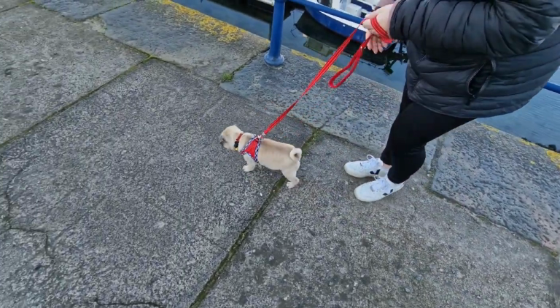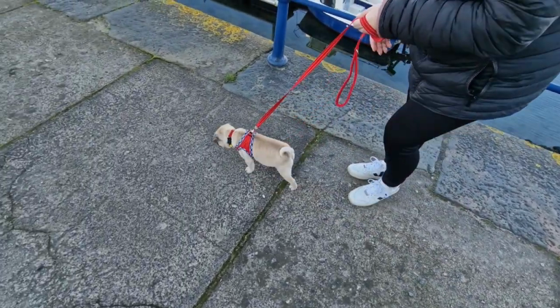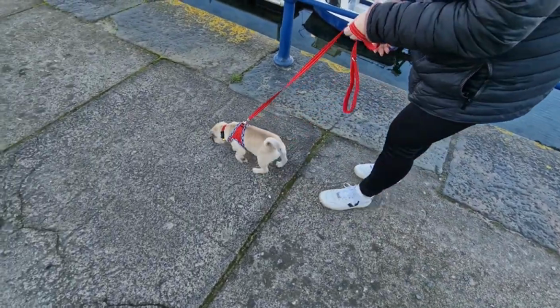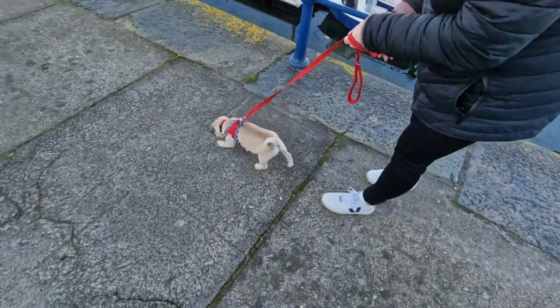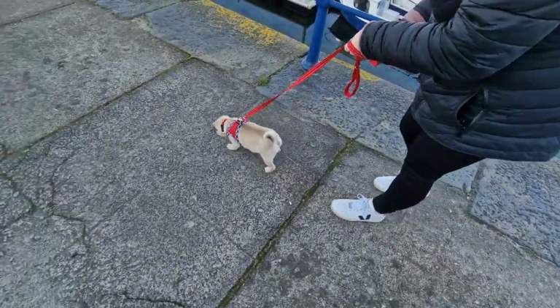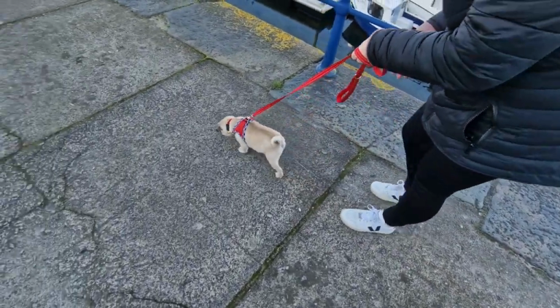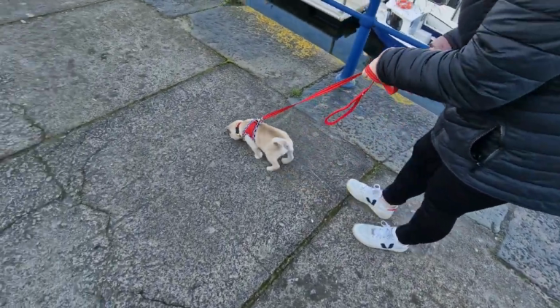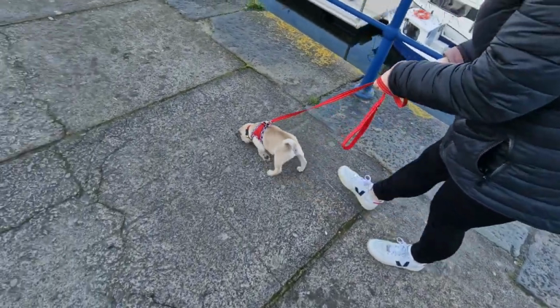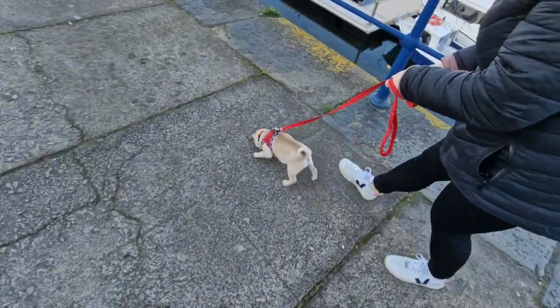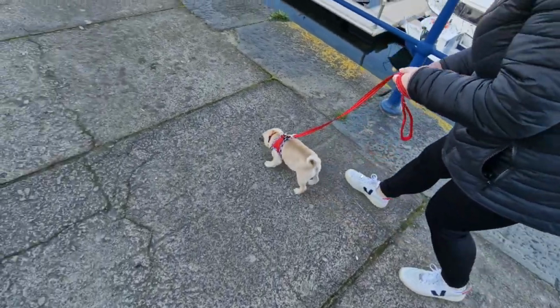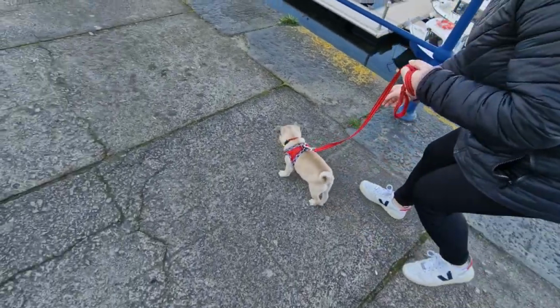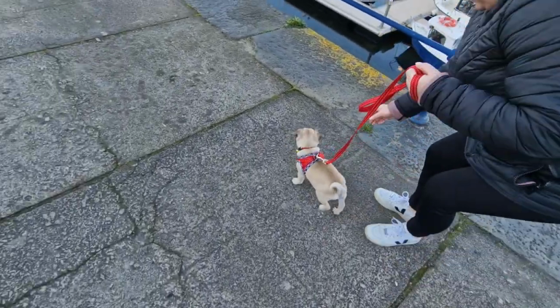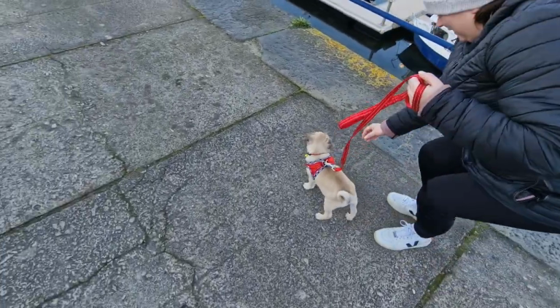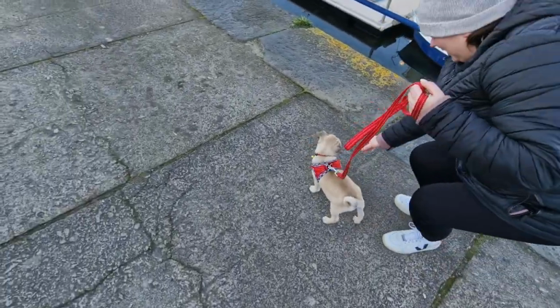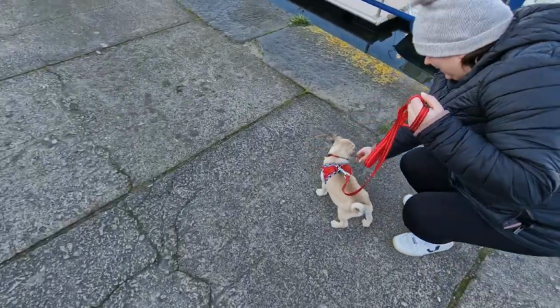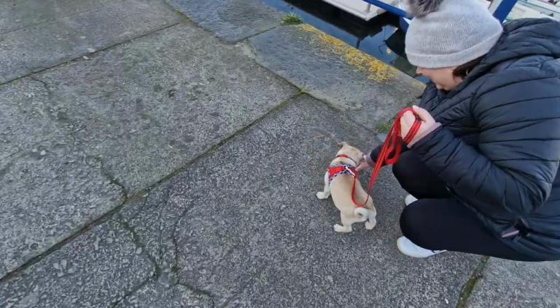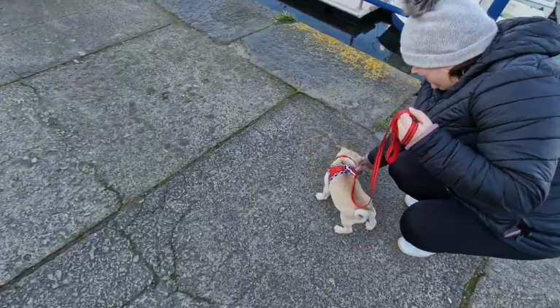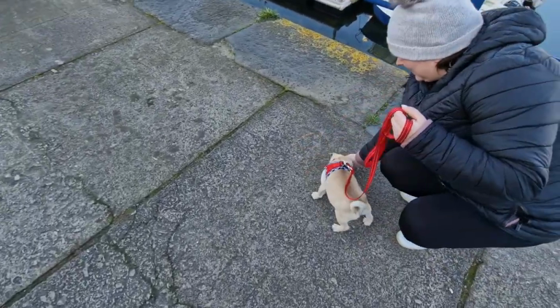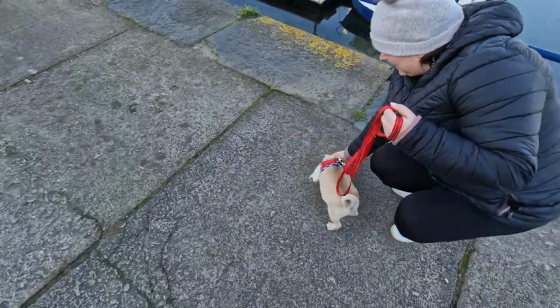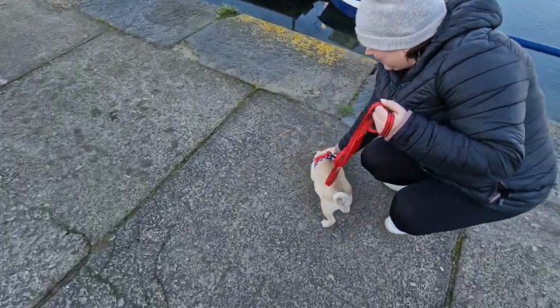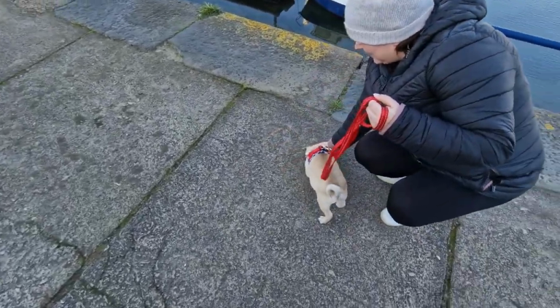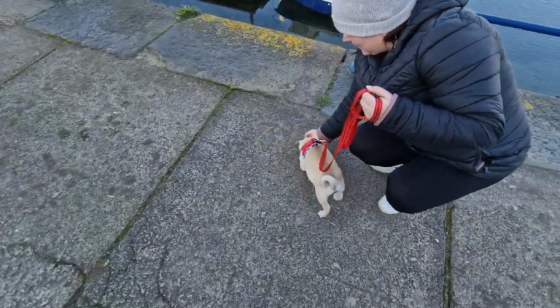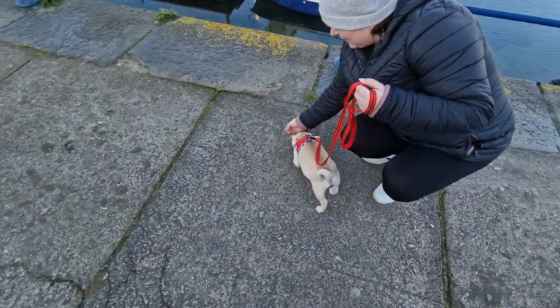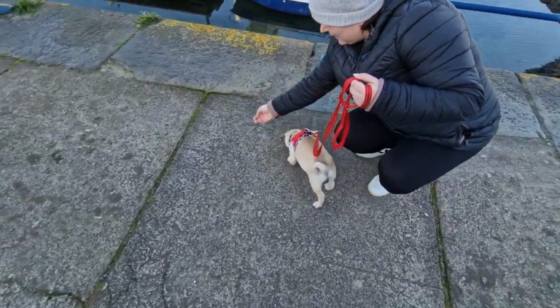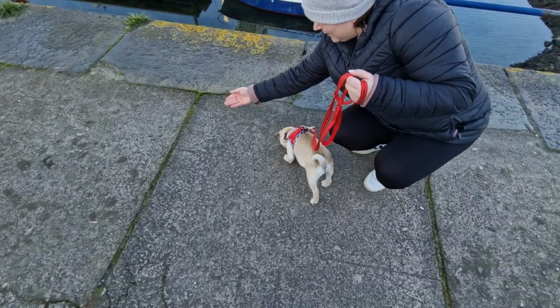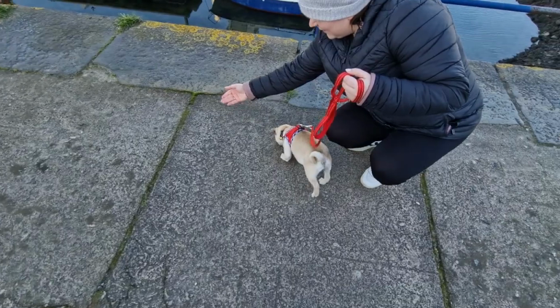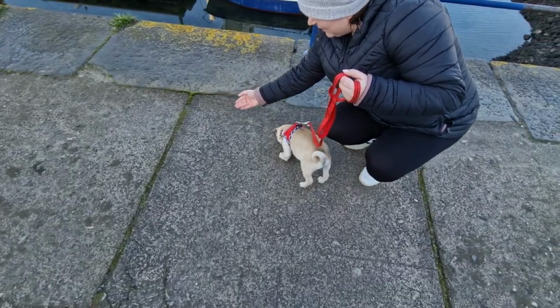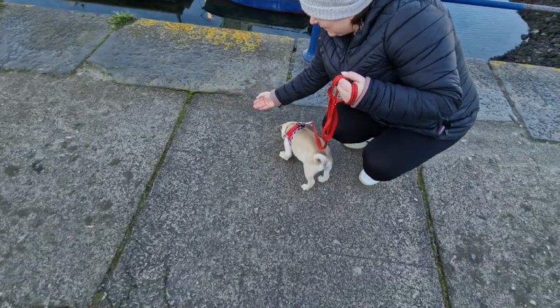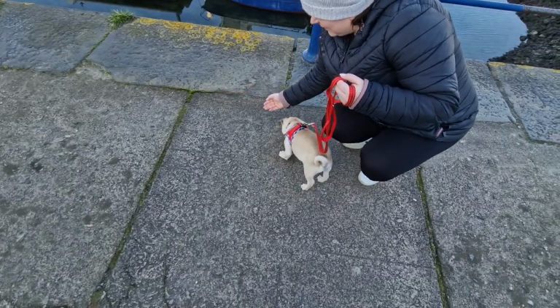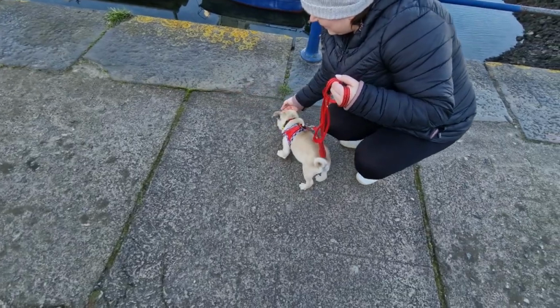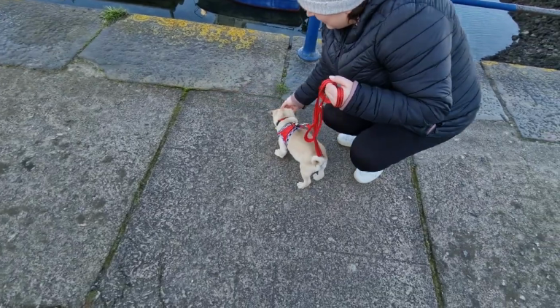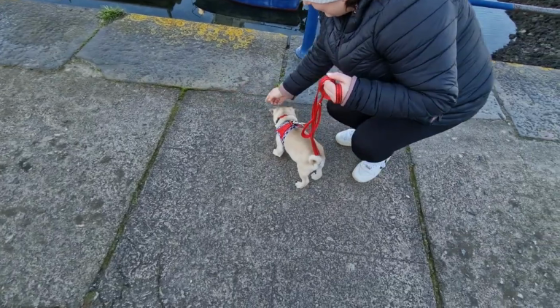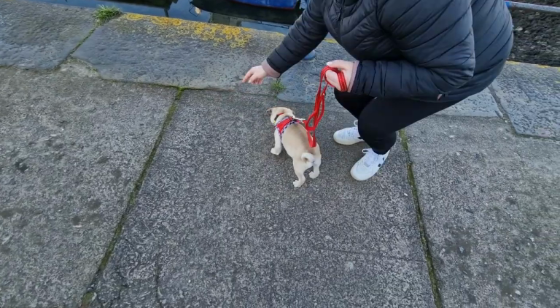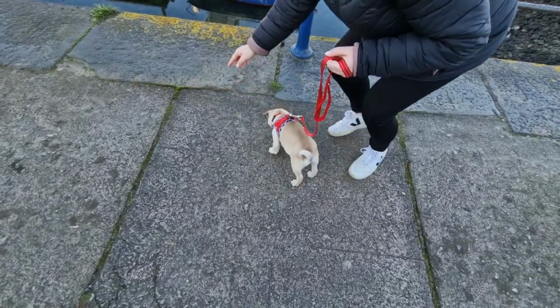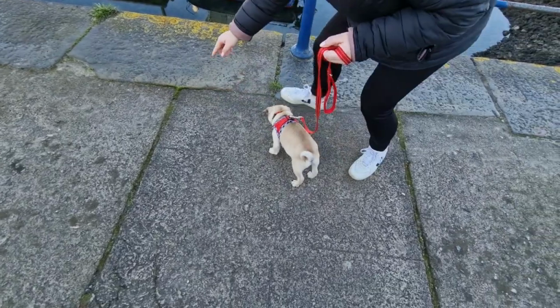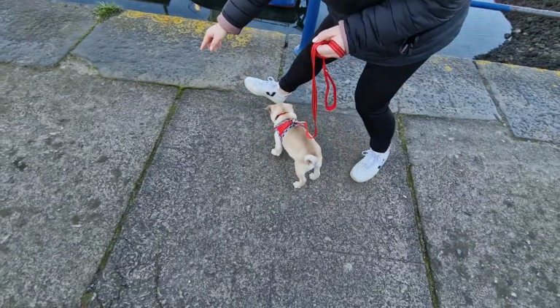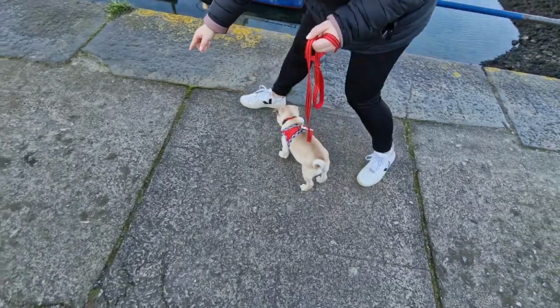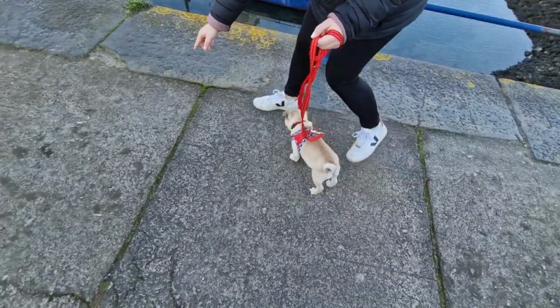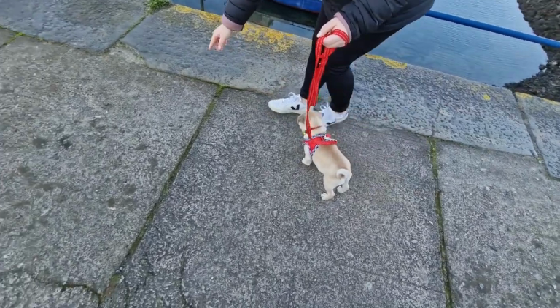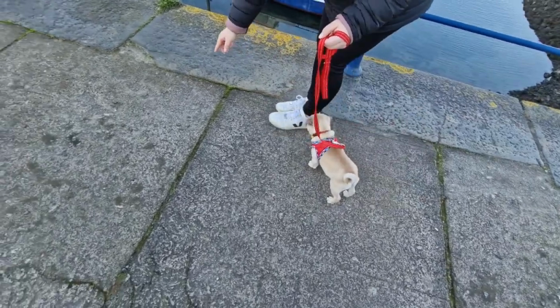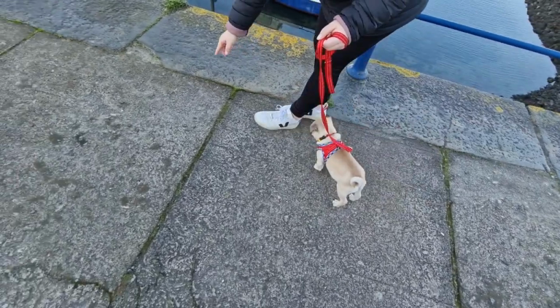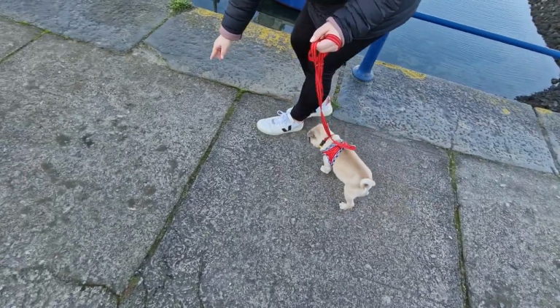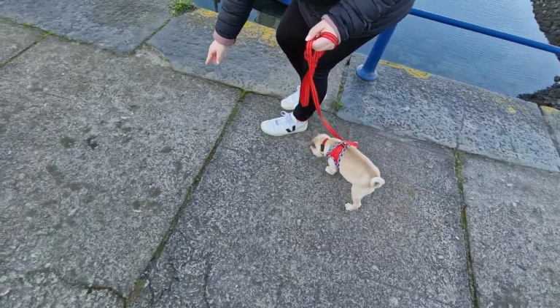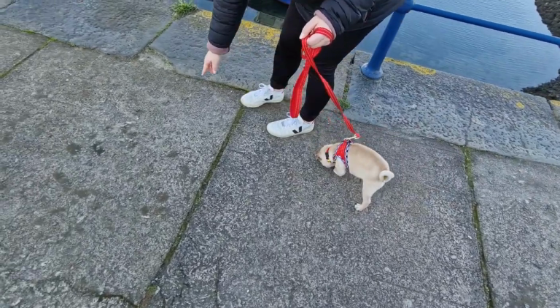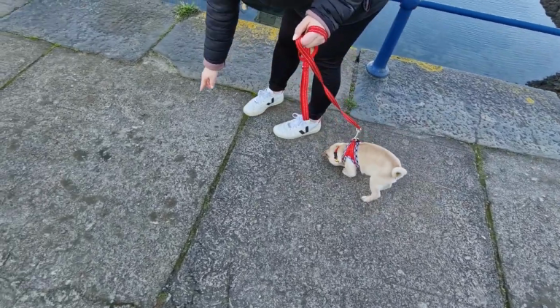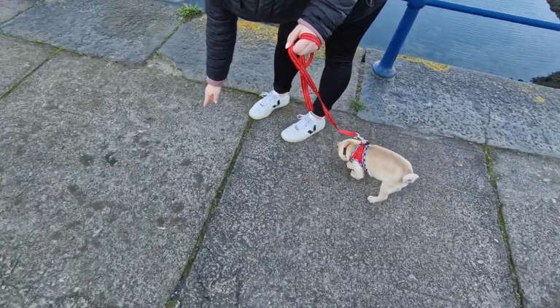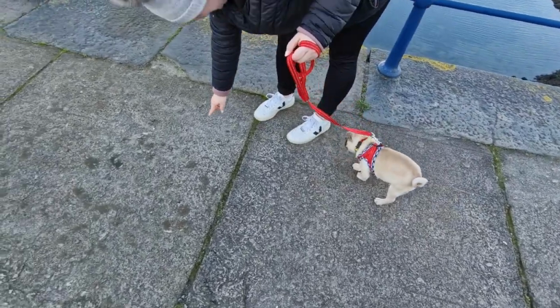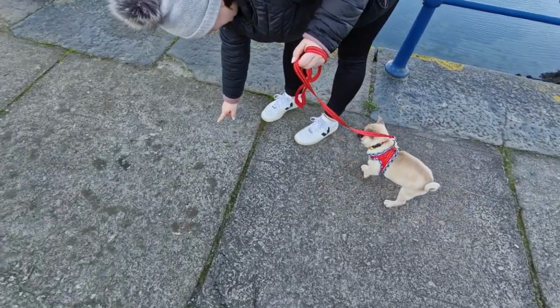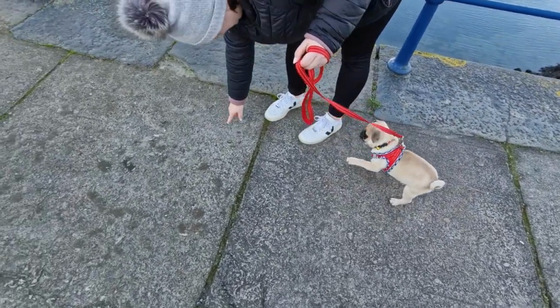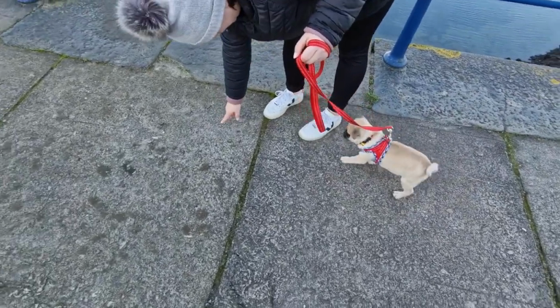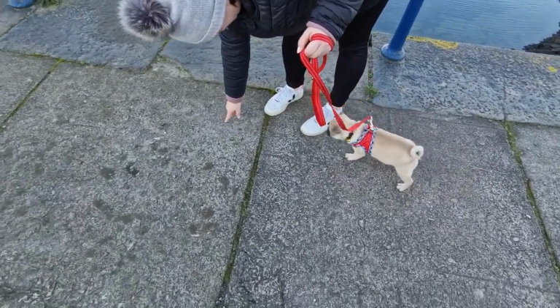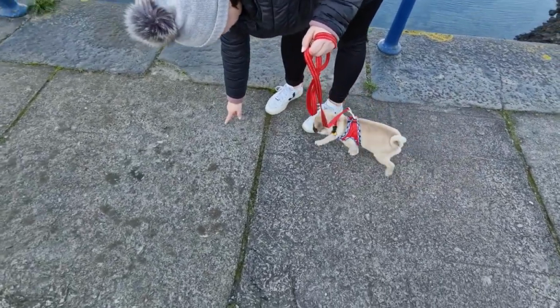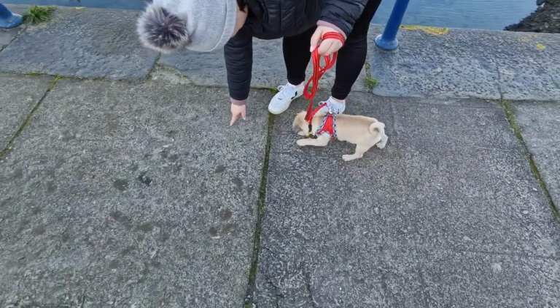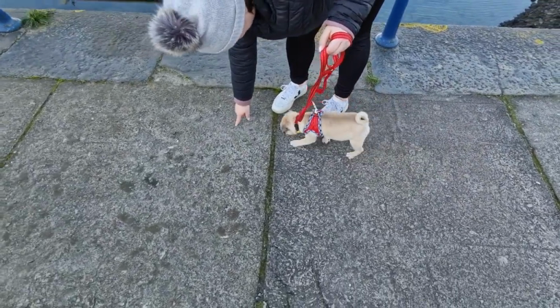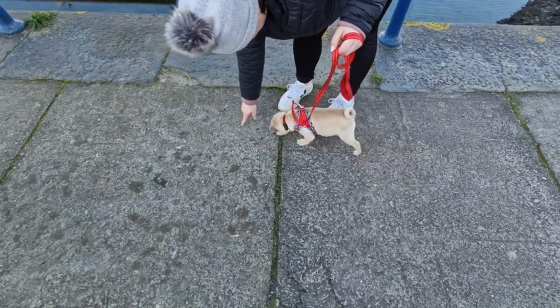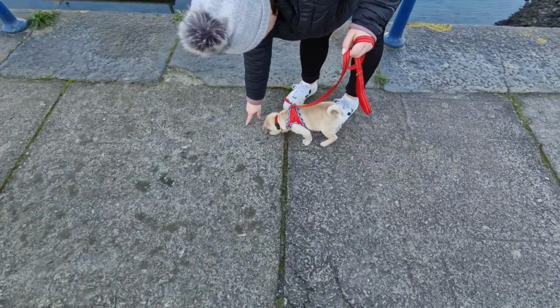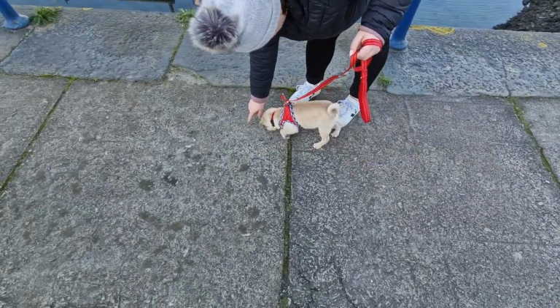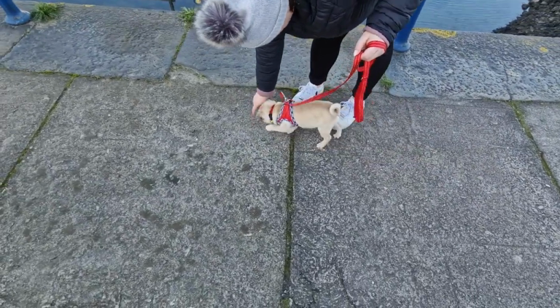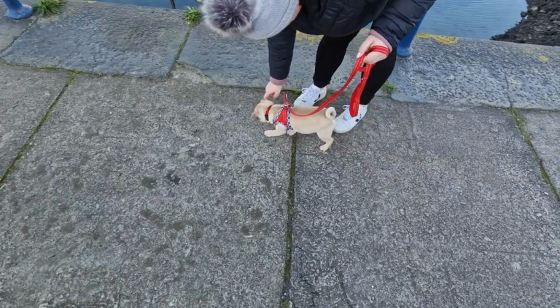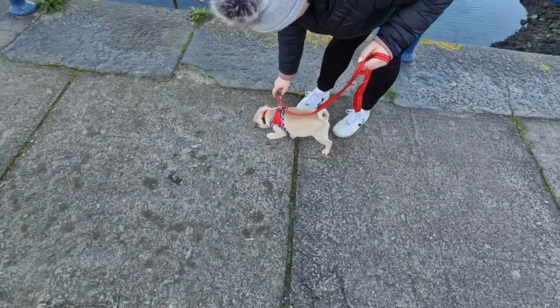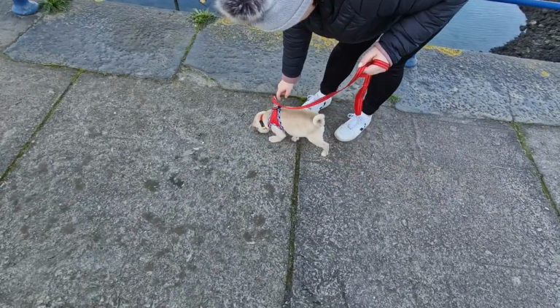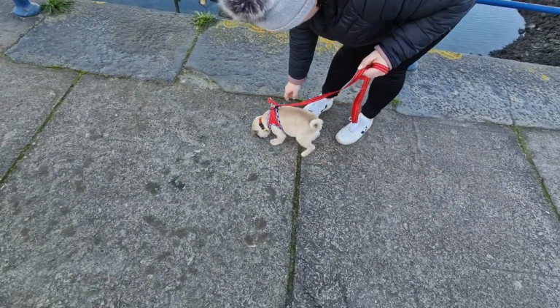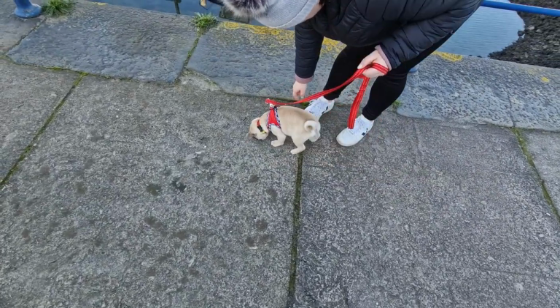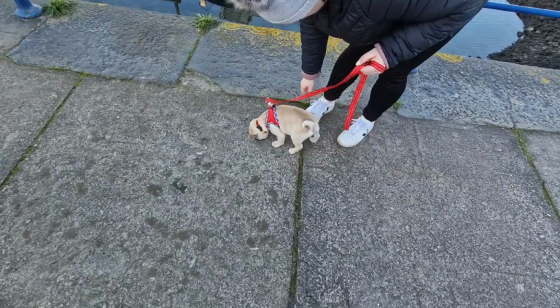I never knew that you had to train a dog to go for a walk. Just shows you how clueless we are.